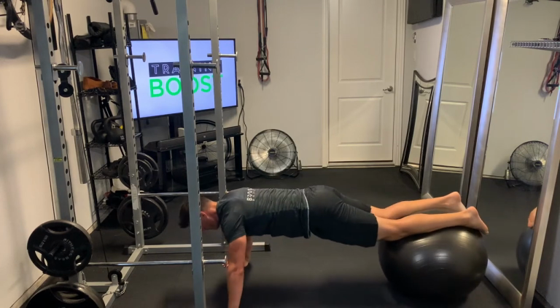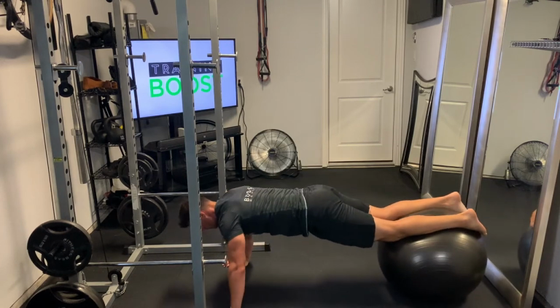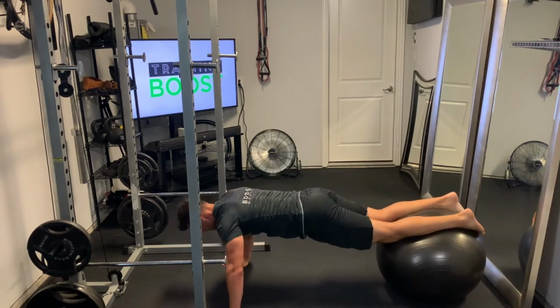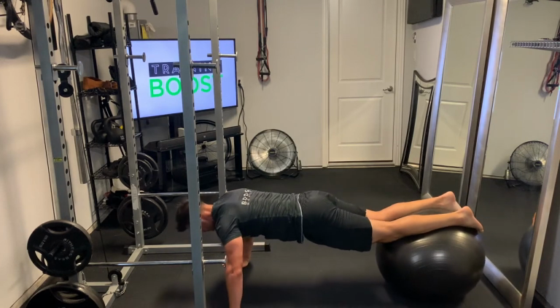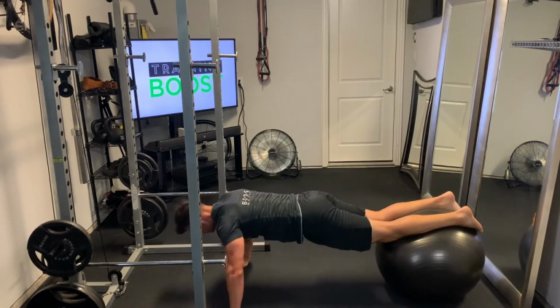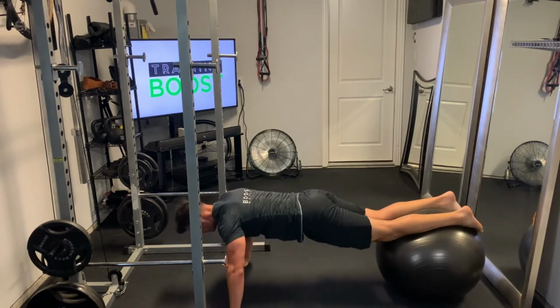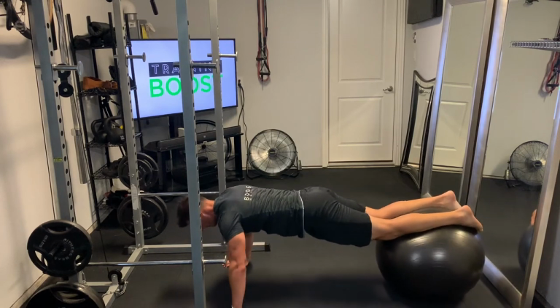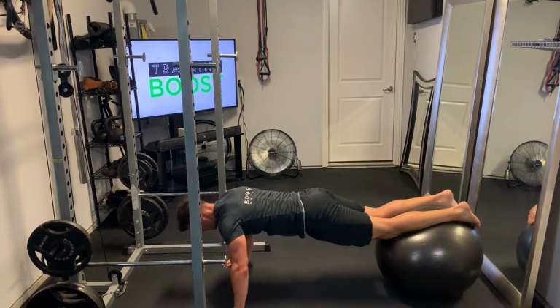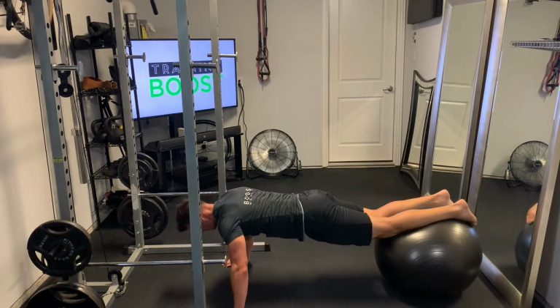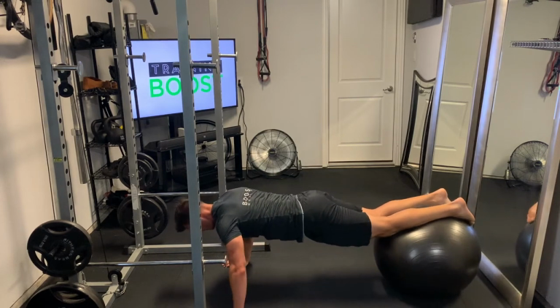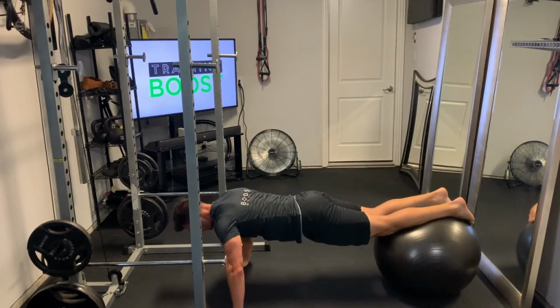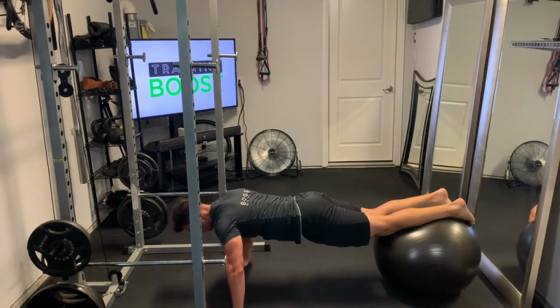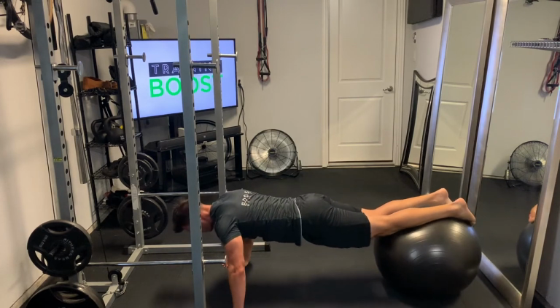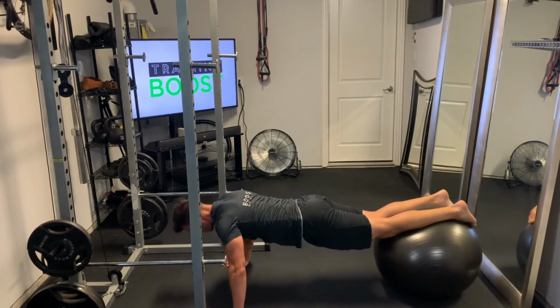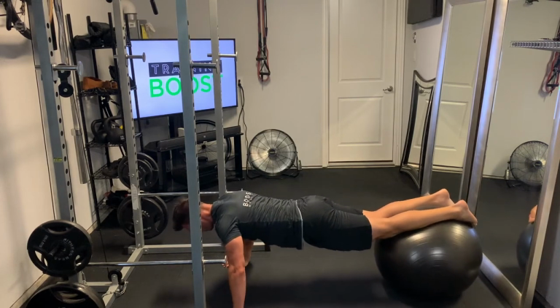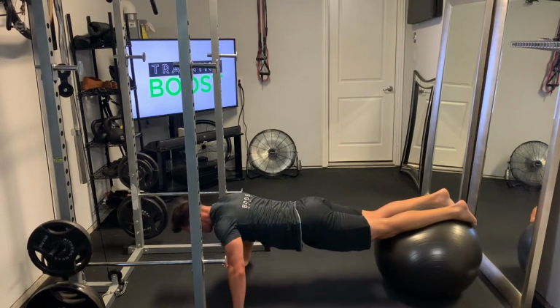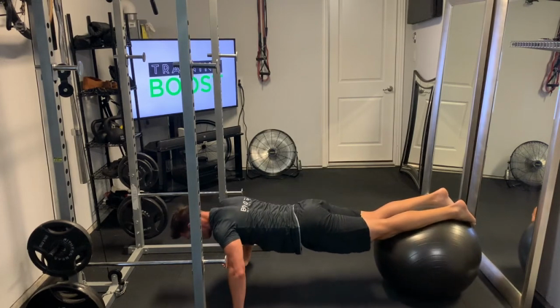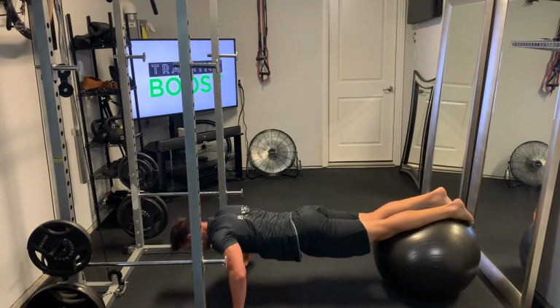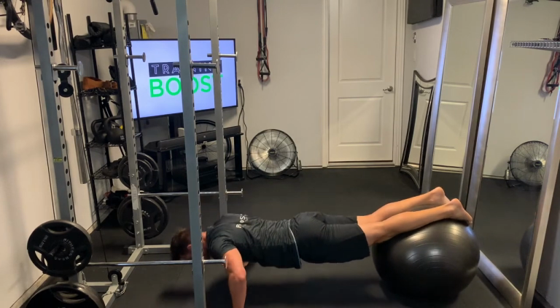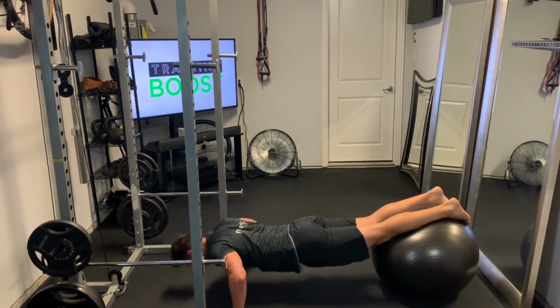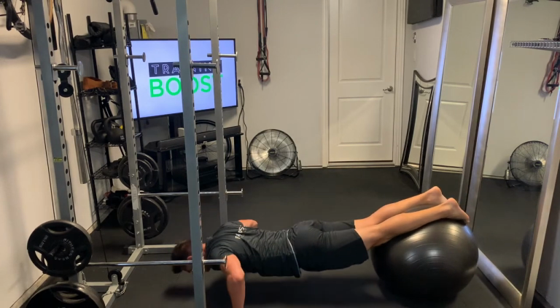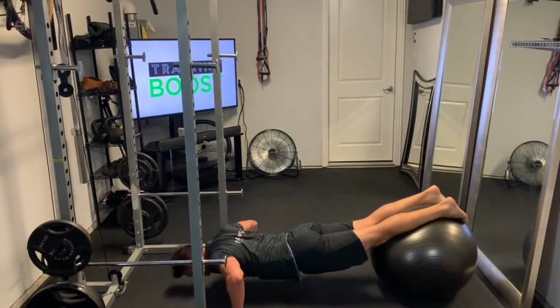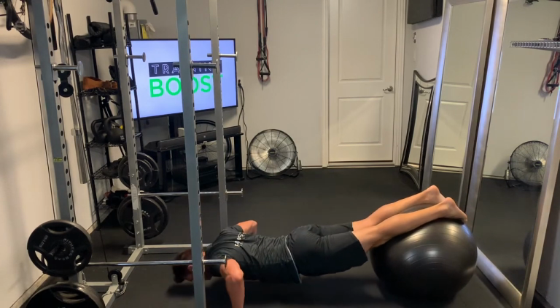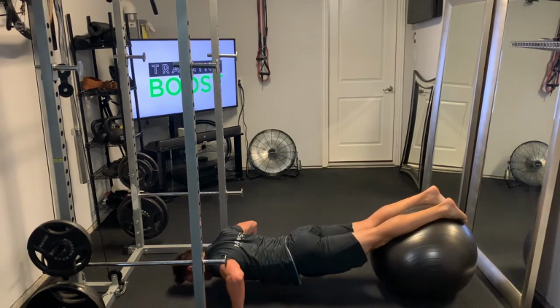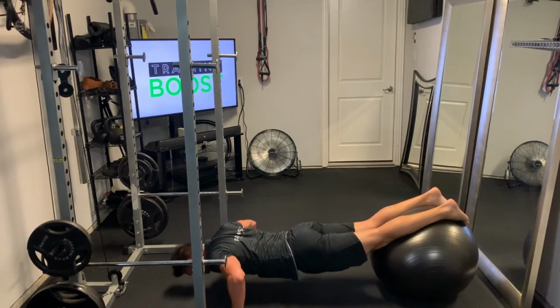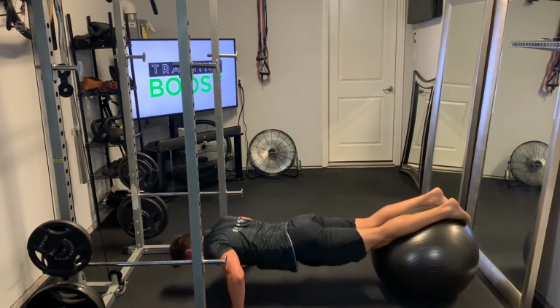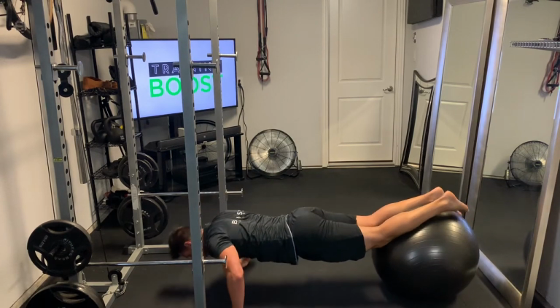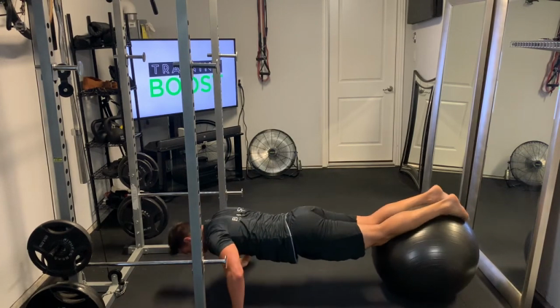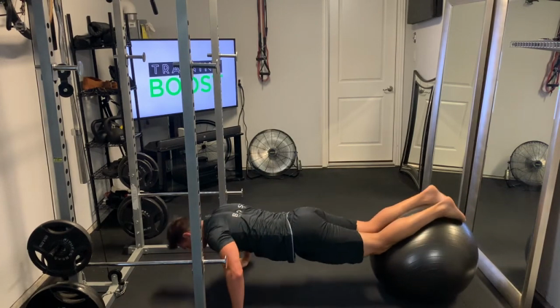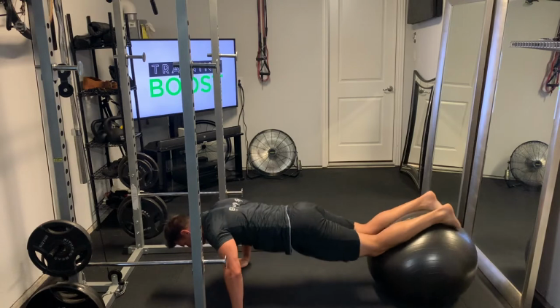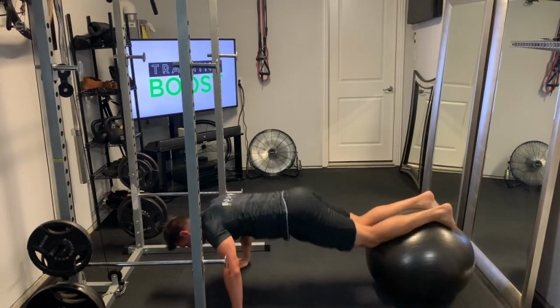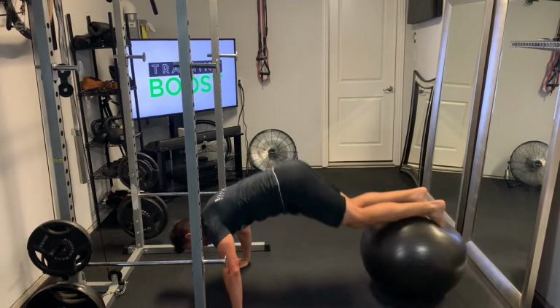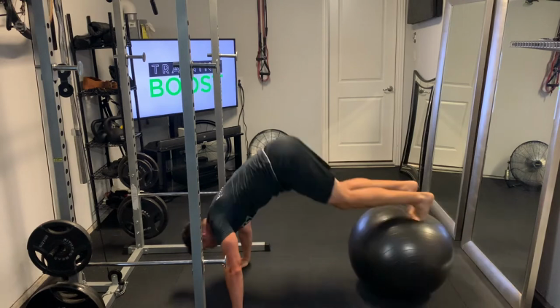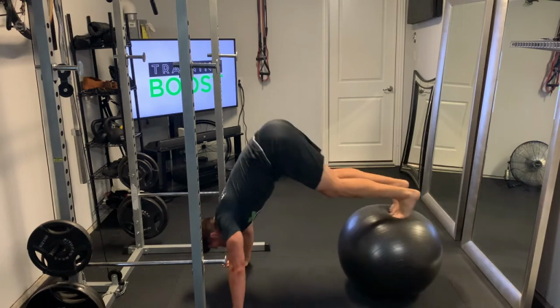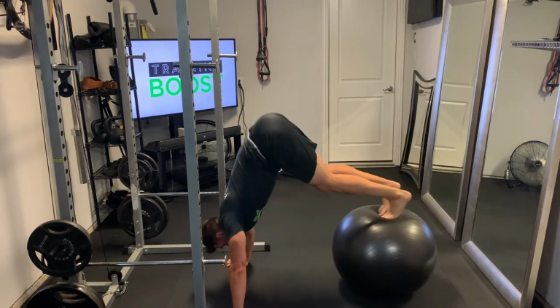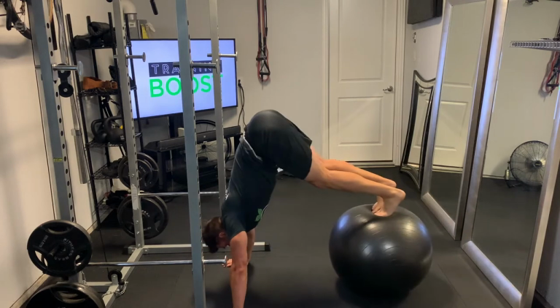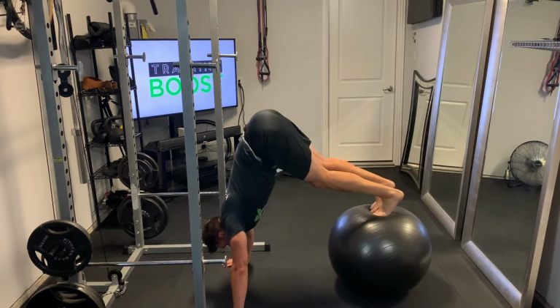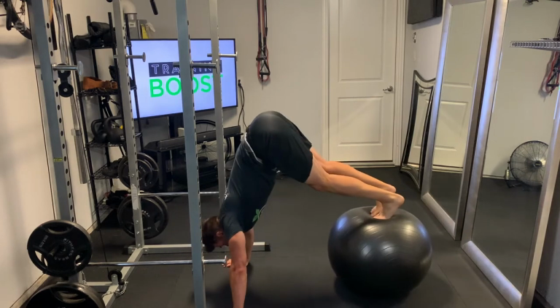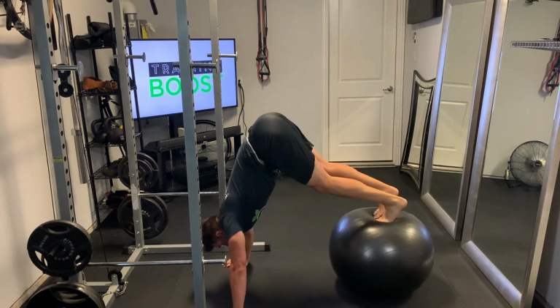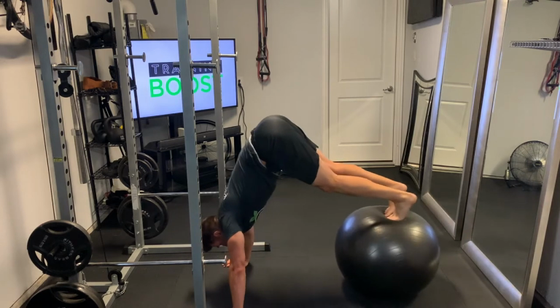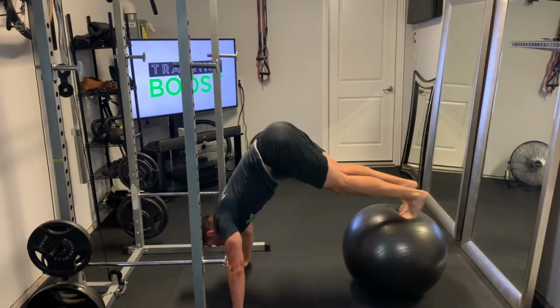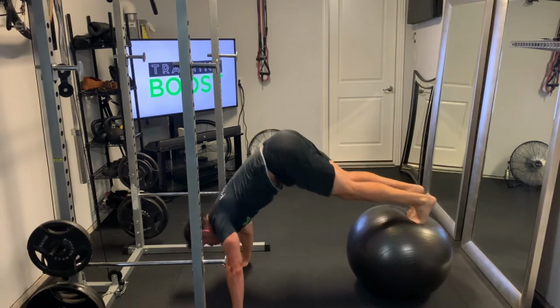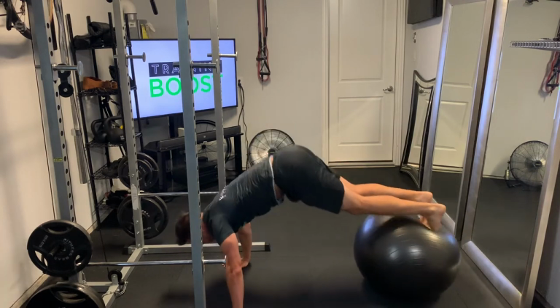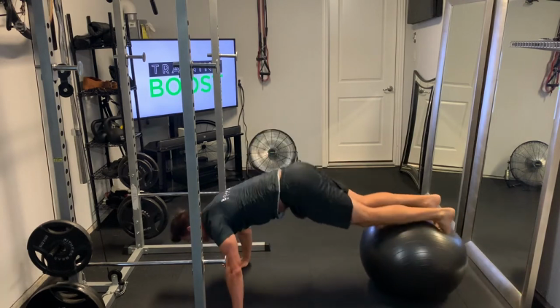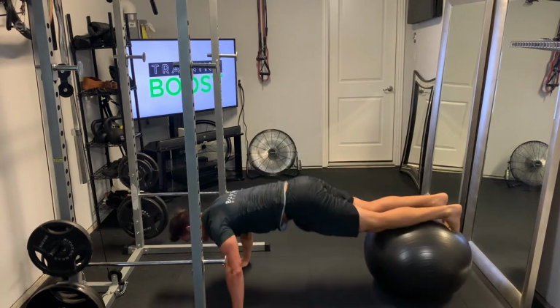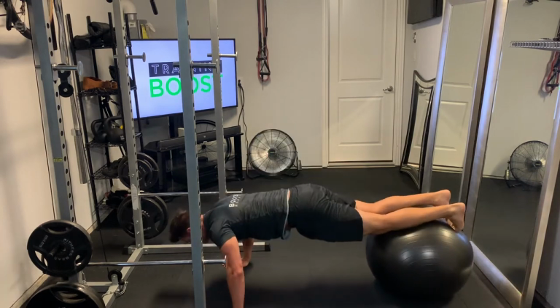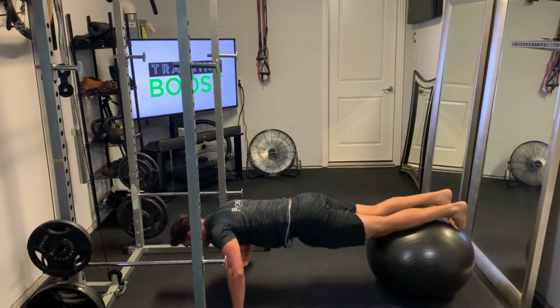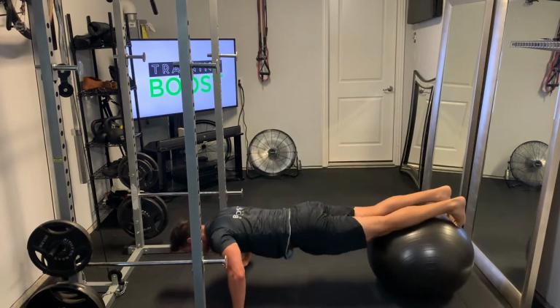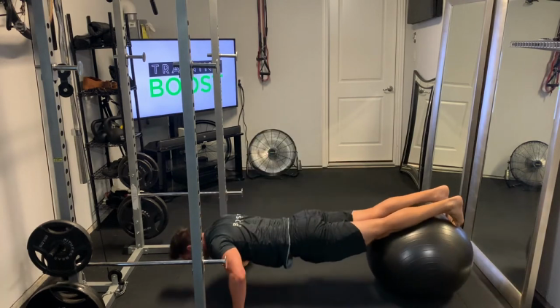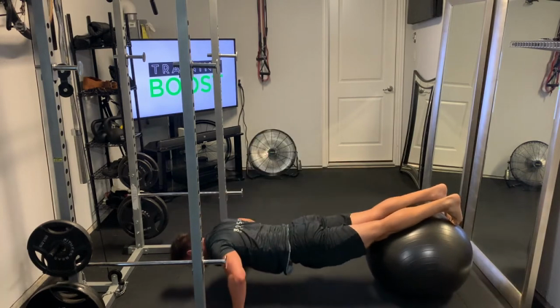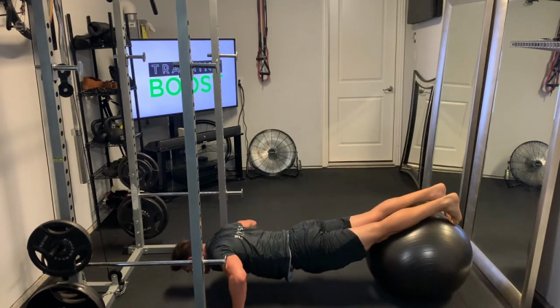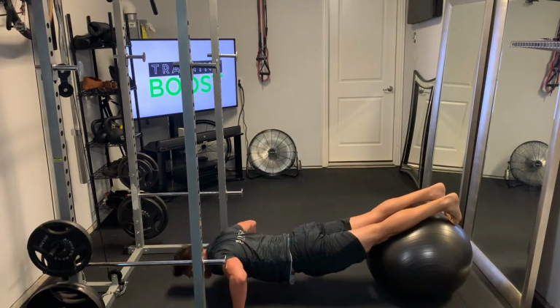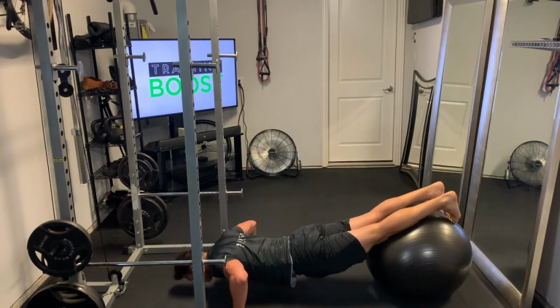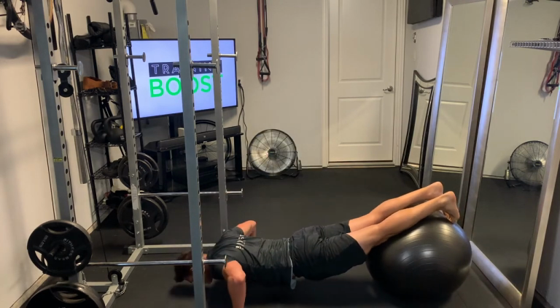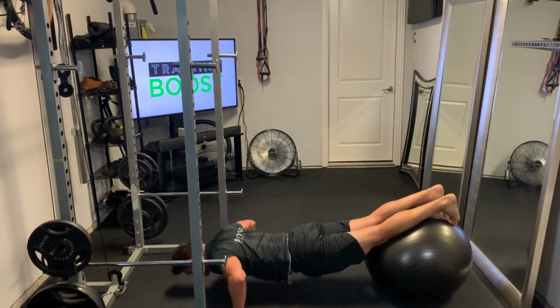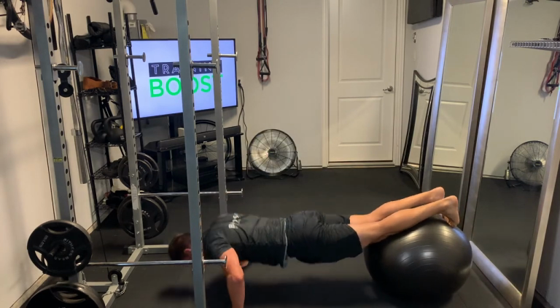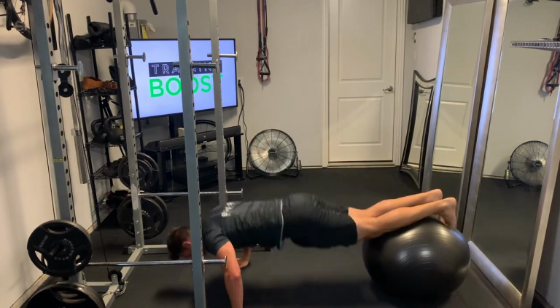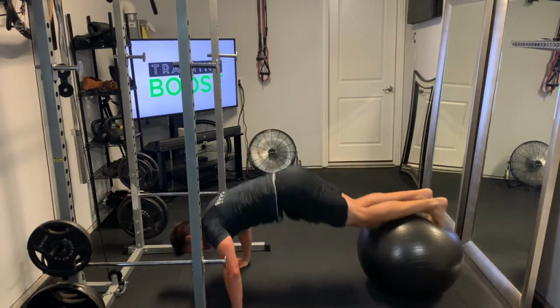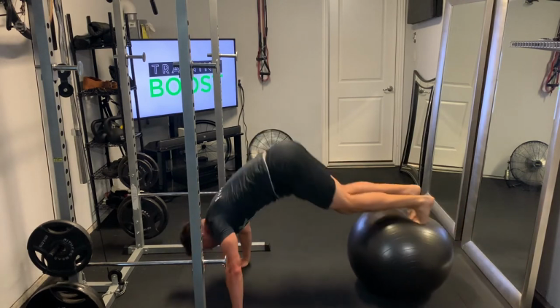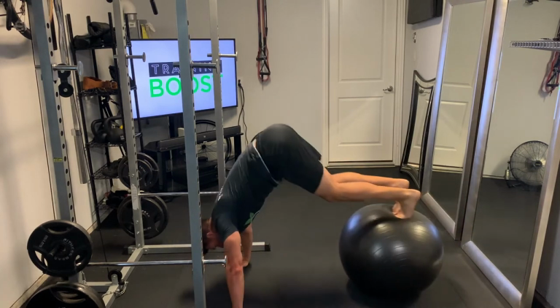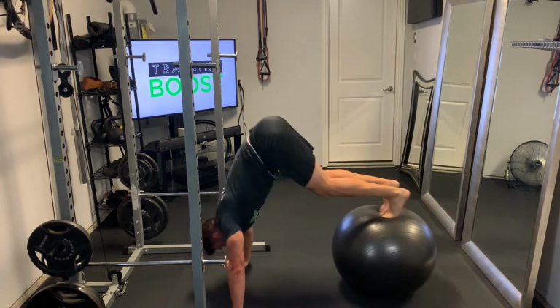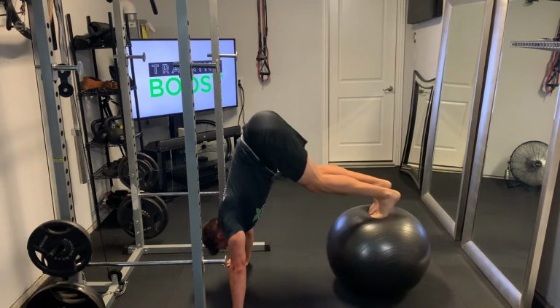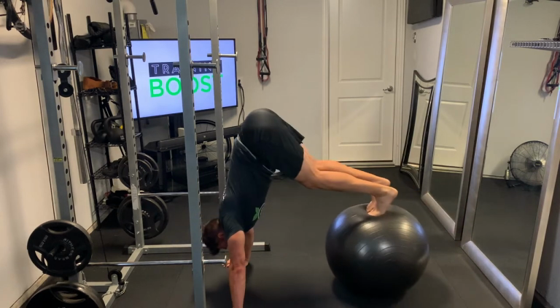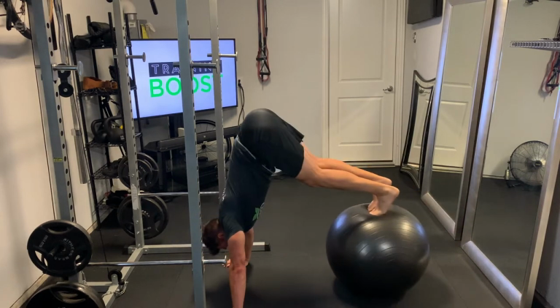Getting started, you're going to walk your hands out in front of the ball, put your shins up on top of the ball, and your toes up on top of the ball.